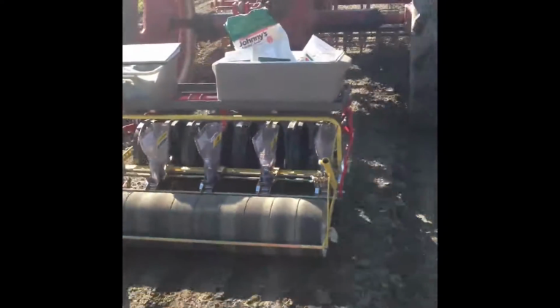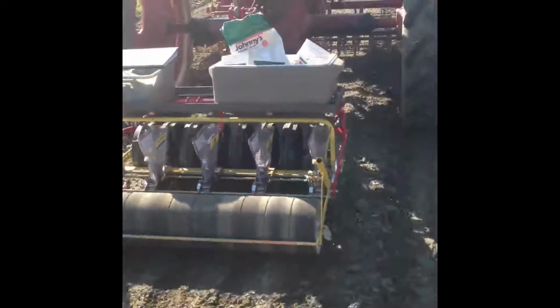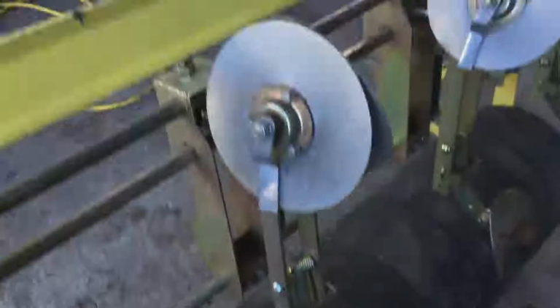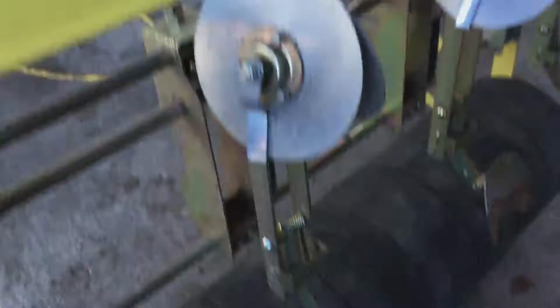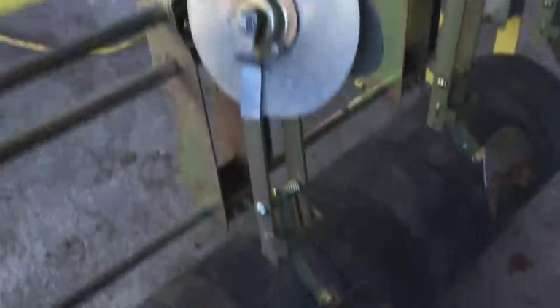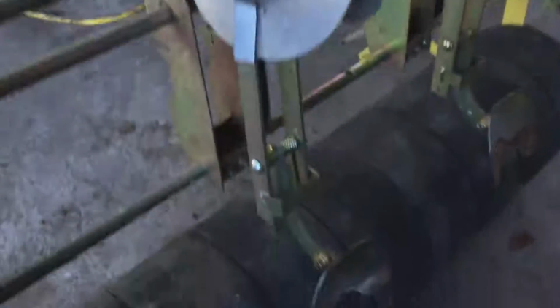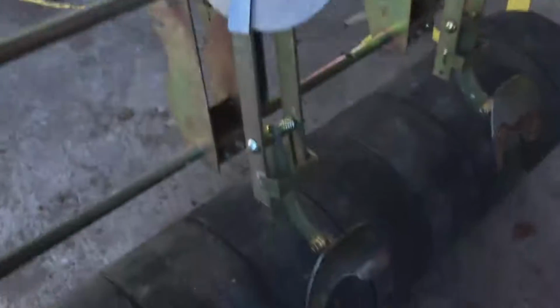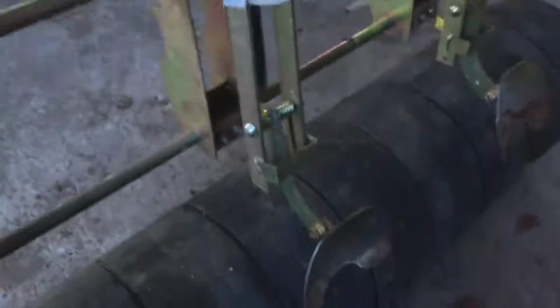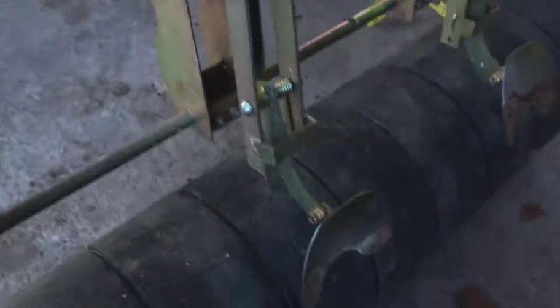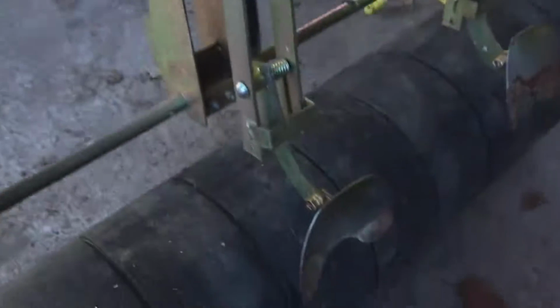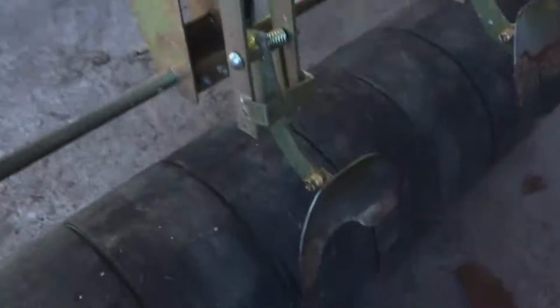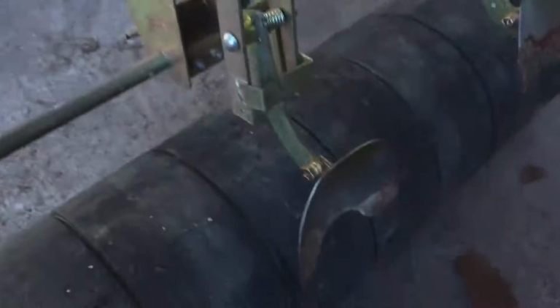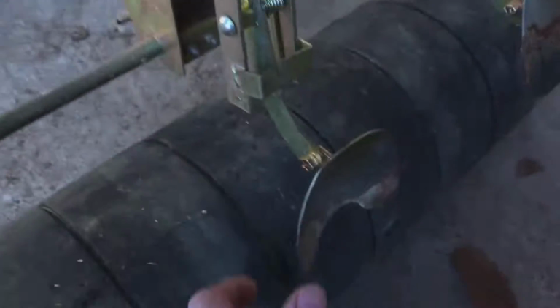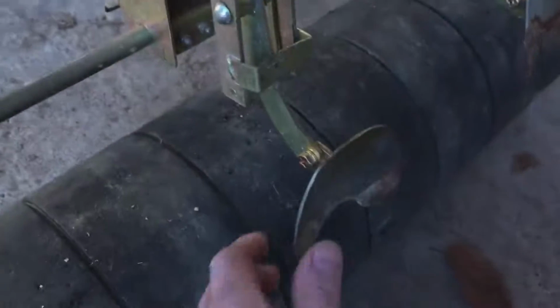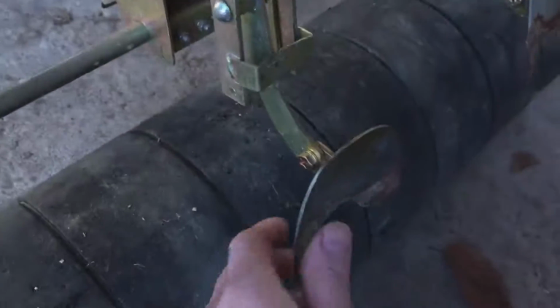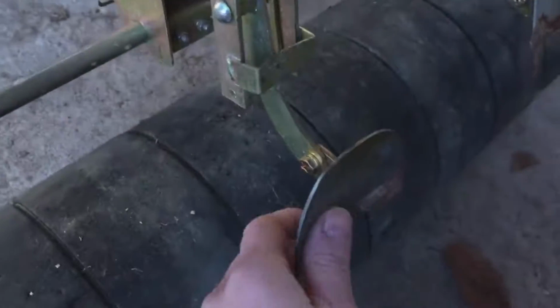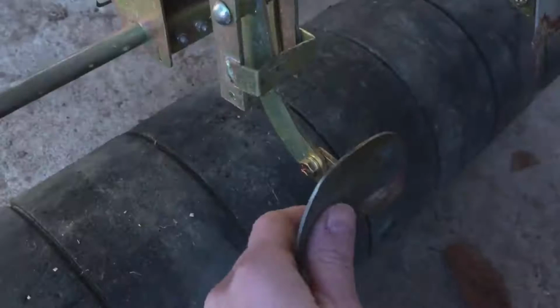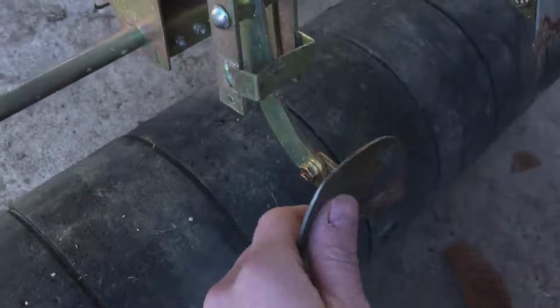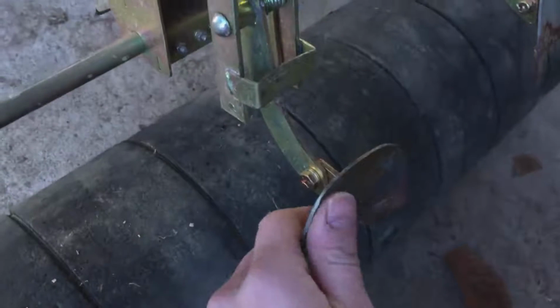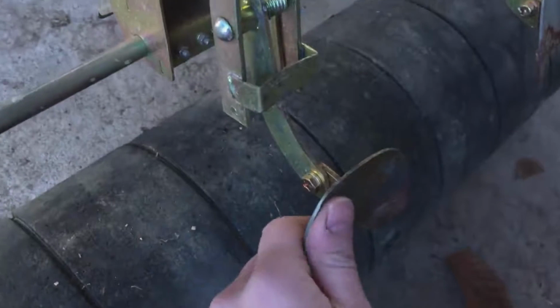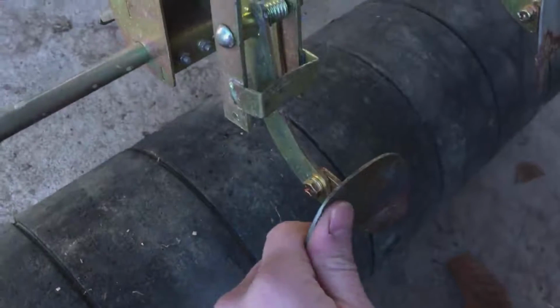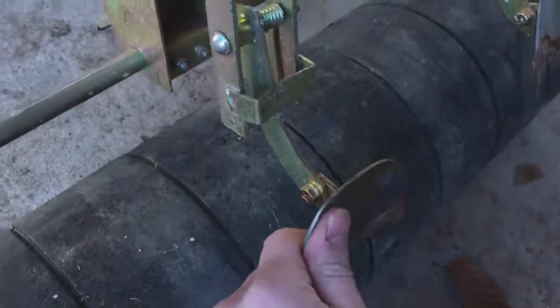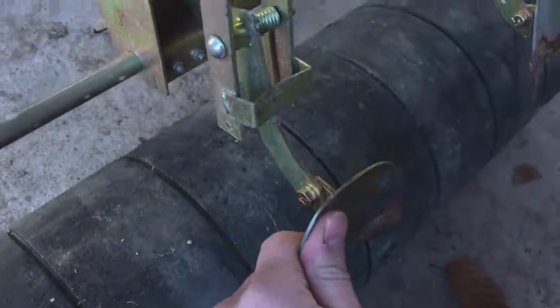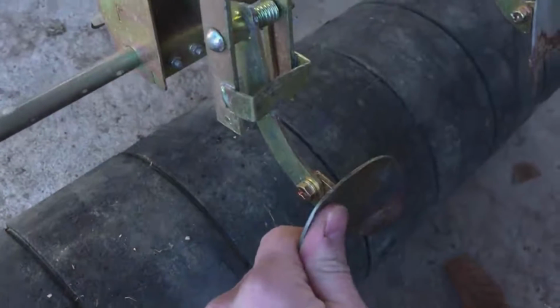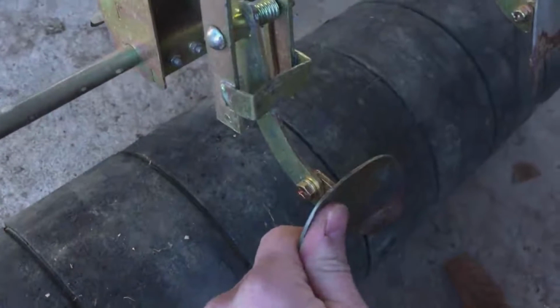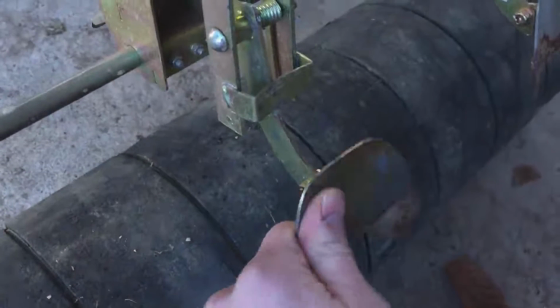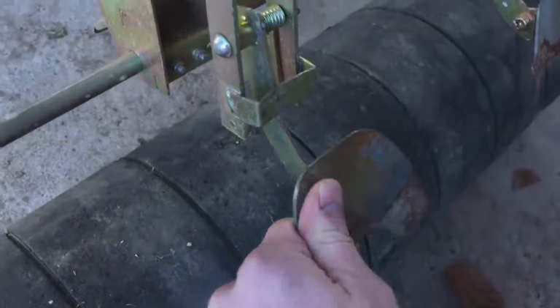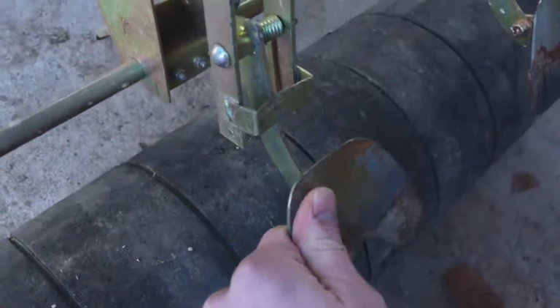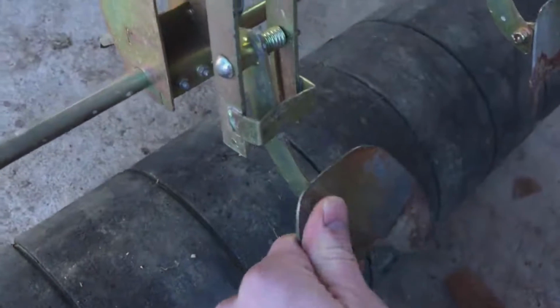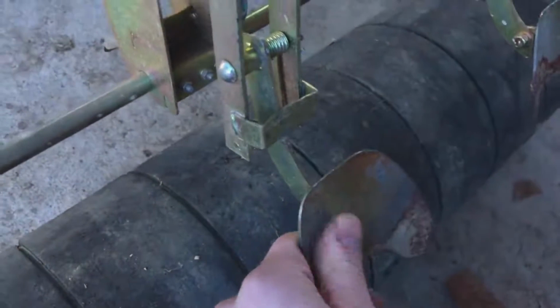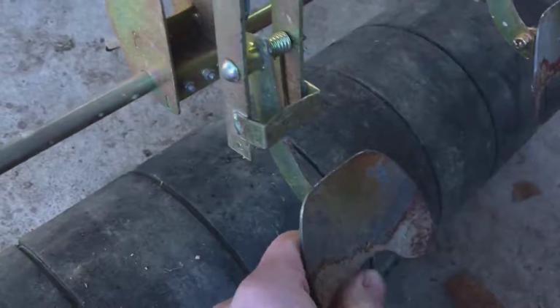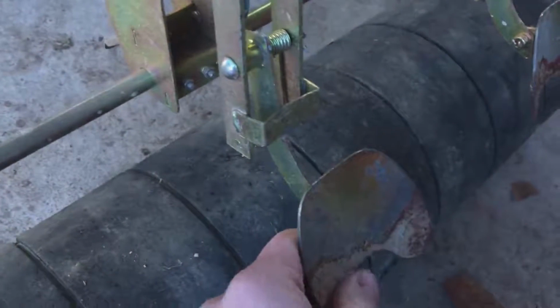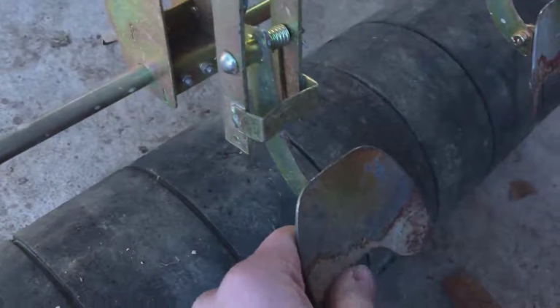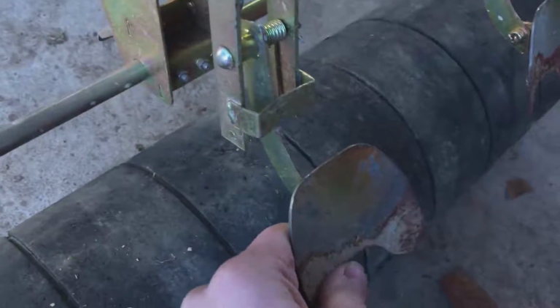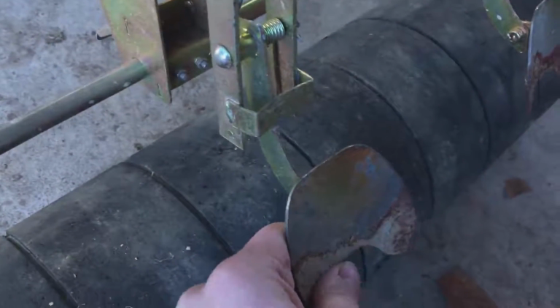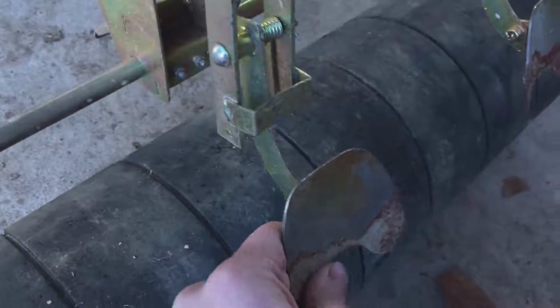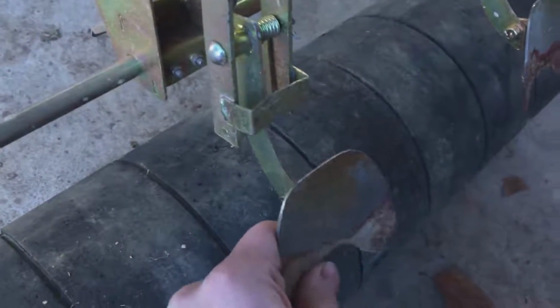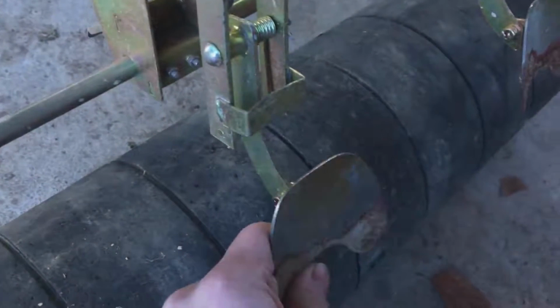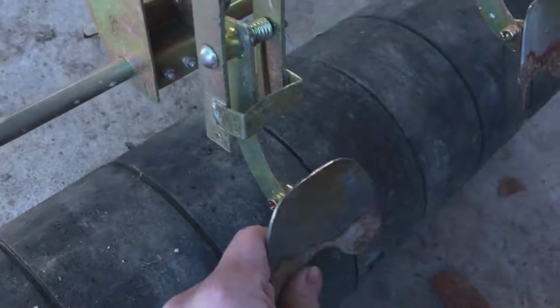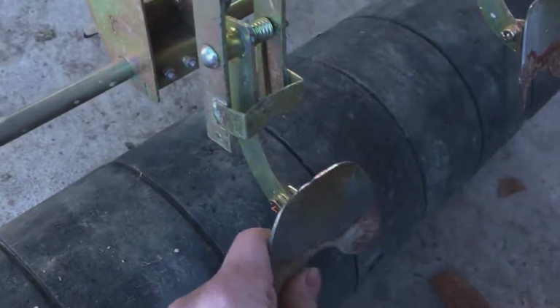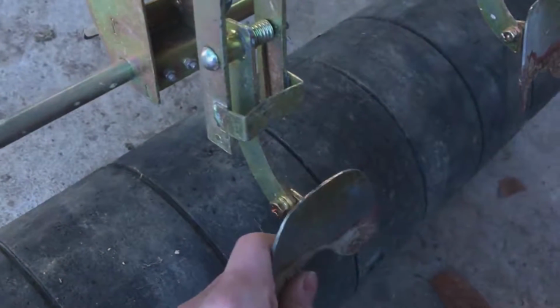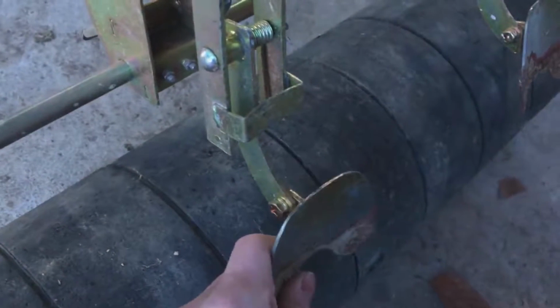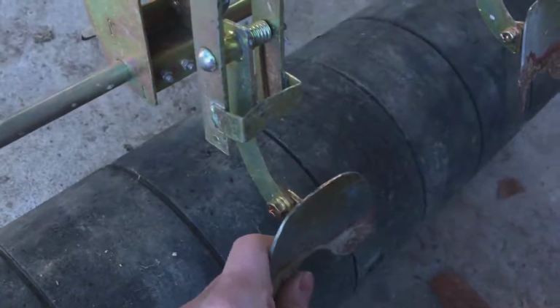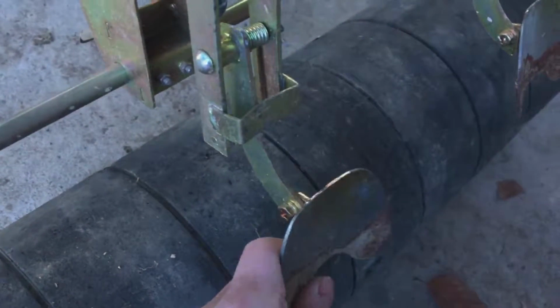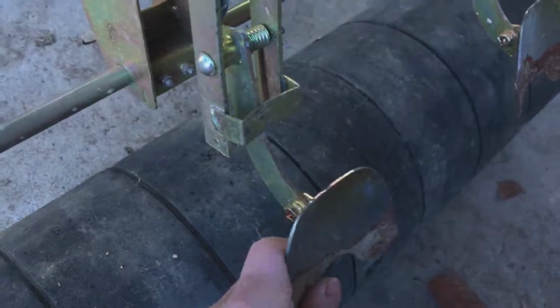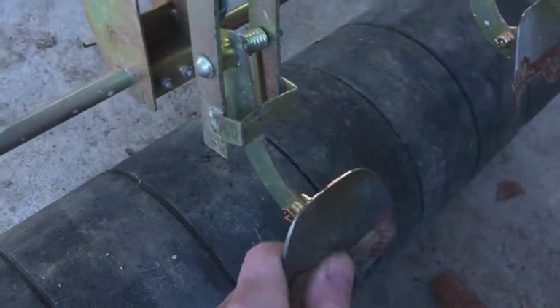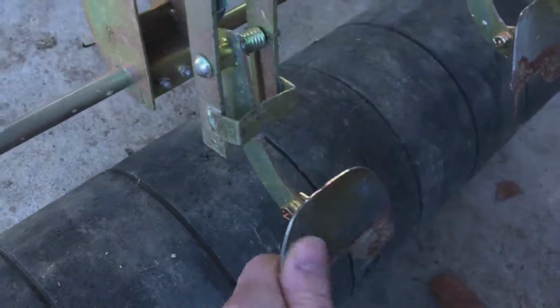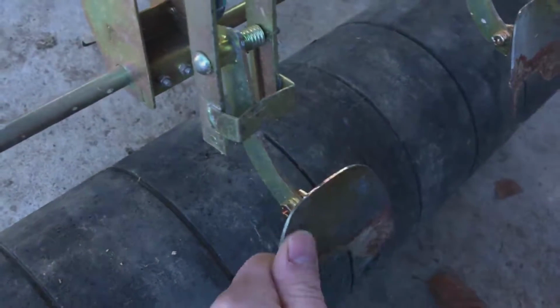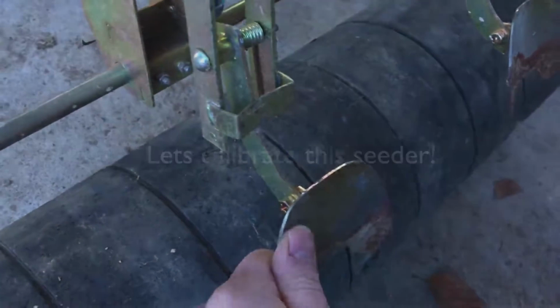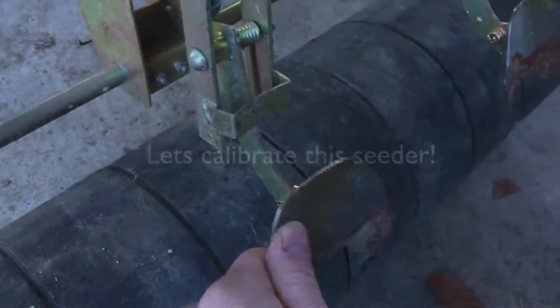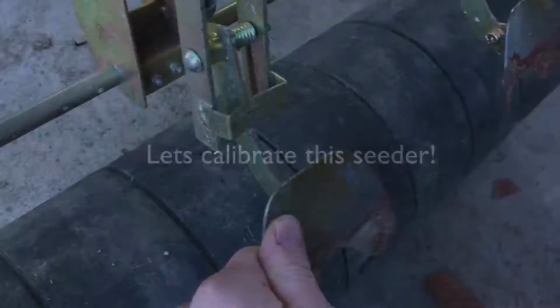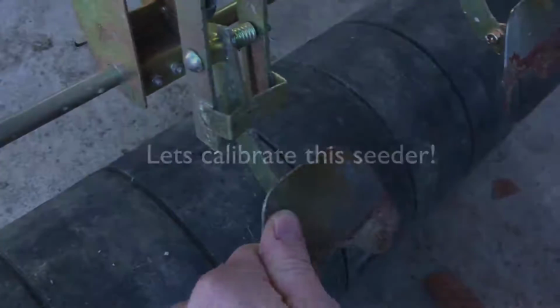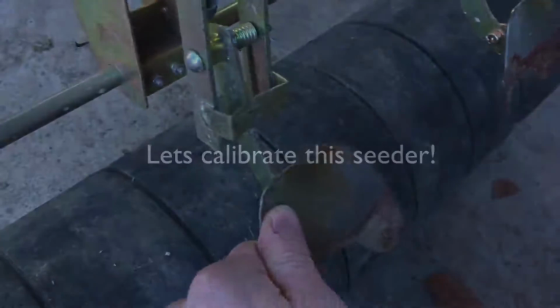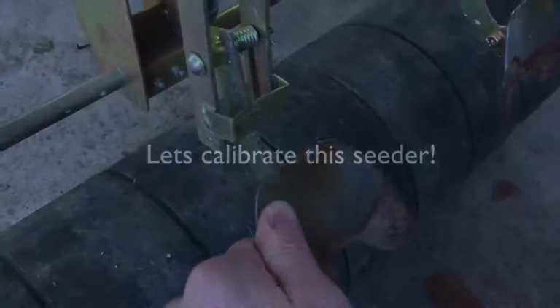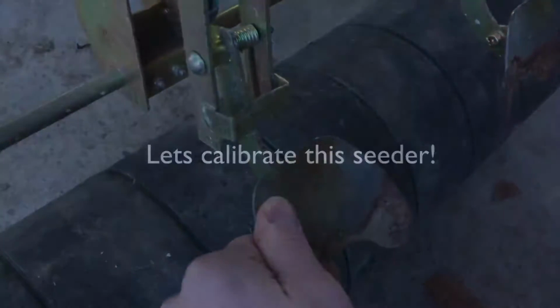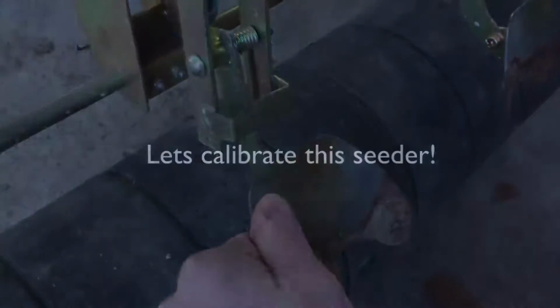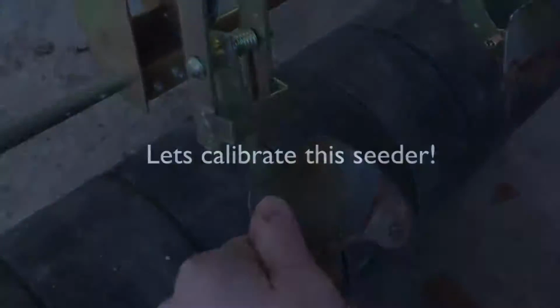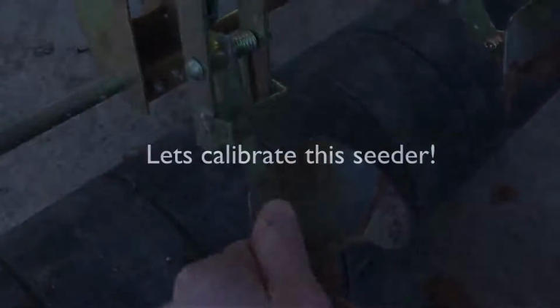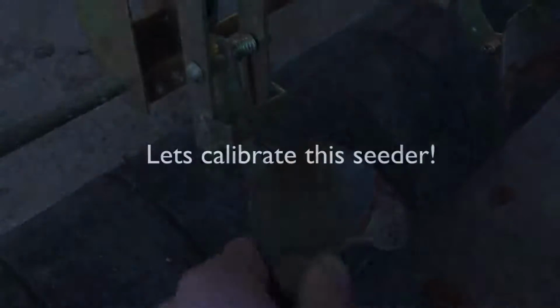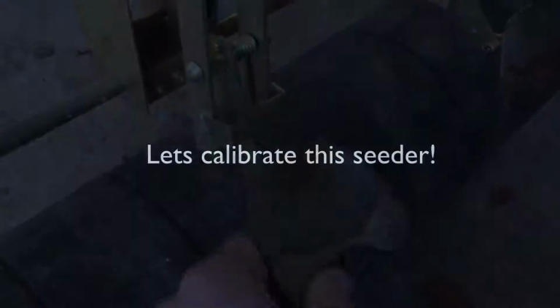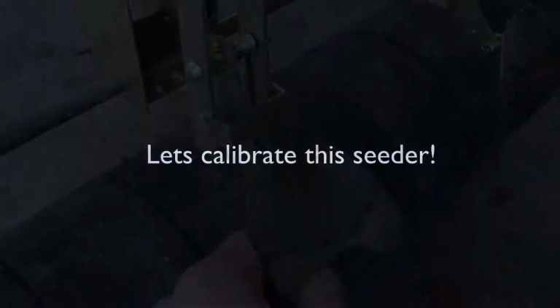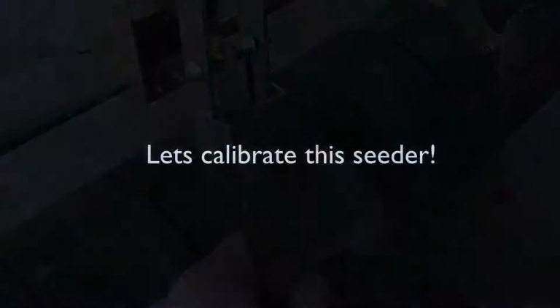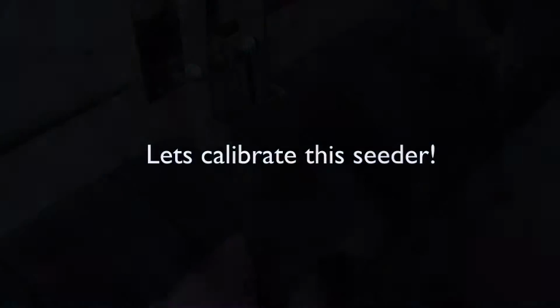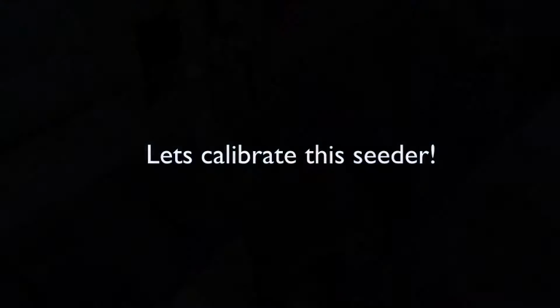You can also see here in the rear — this is the covering shoe, and you can adjust that depending on the type of soil you've got.